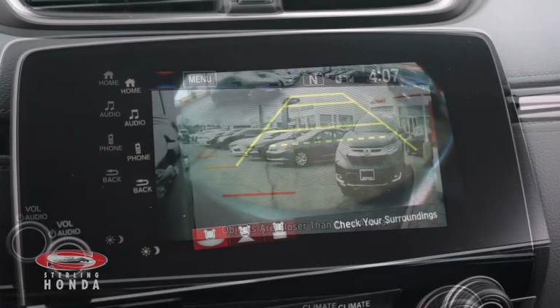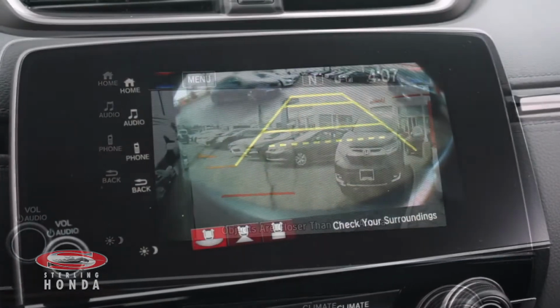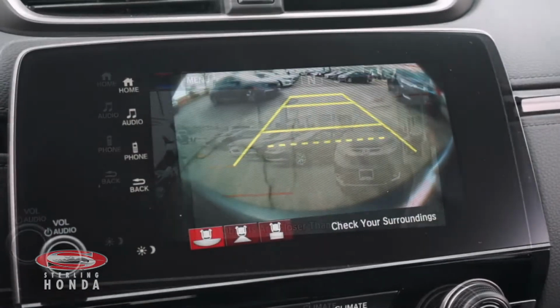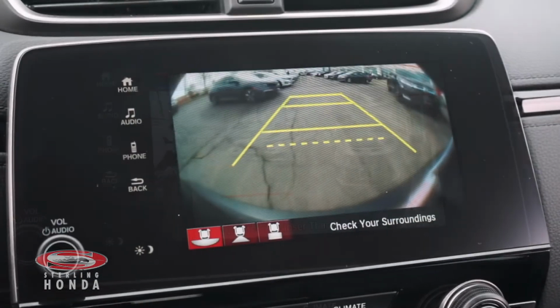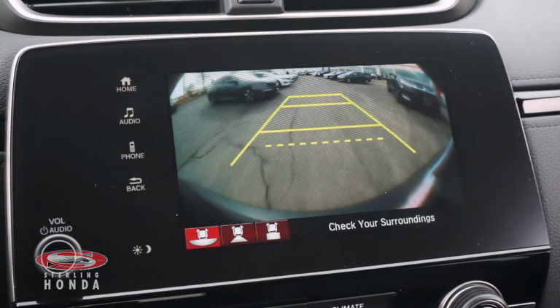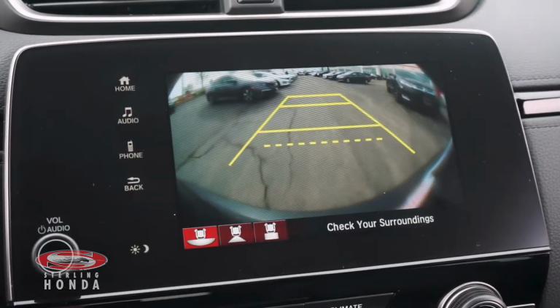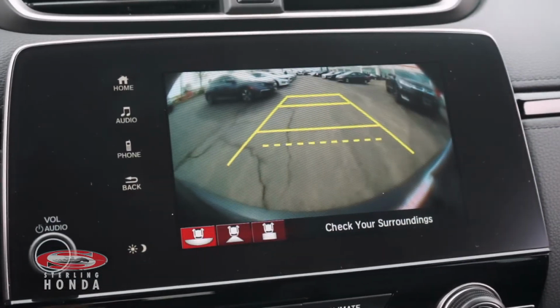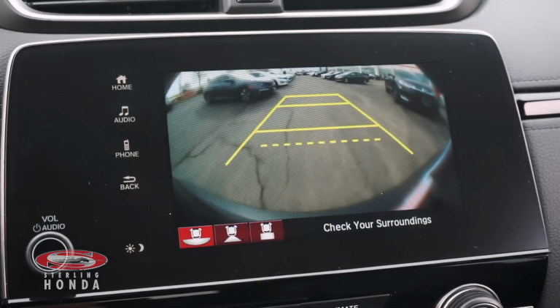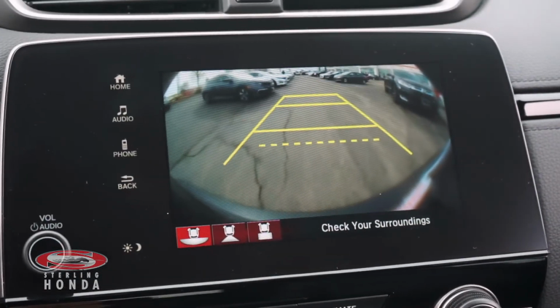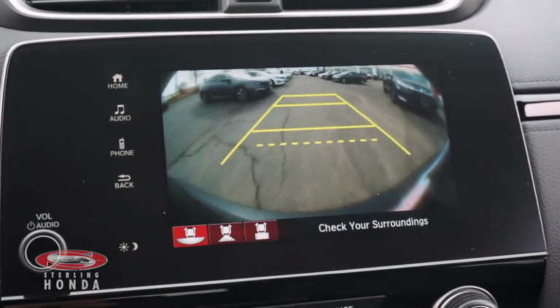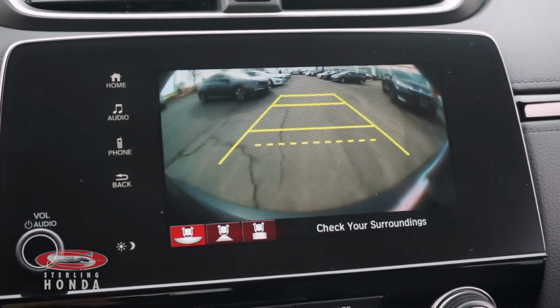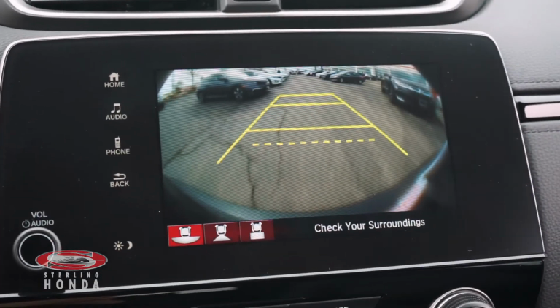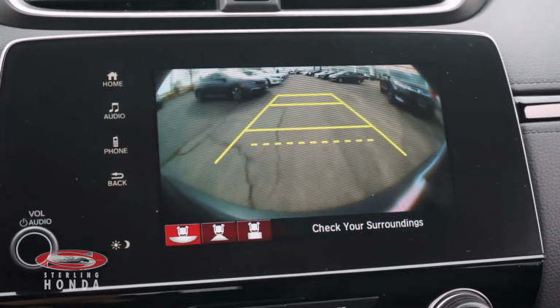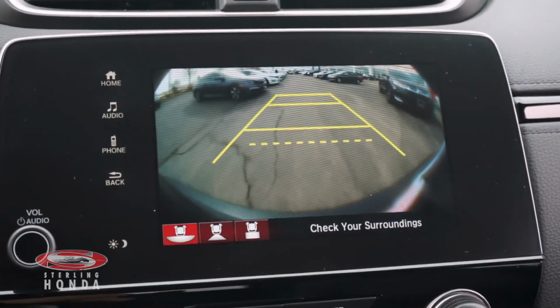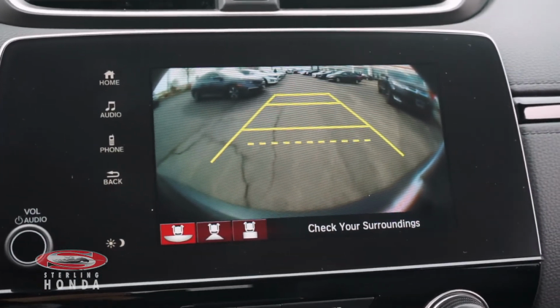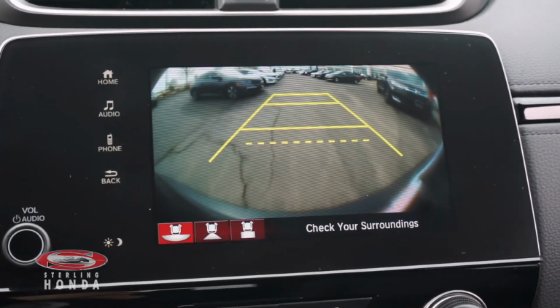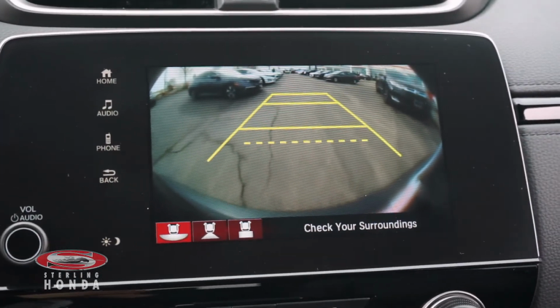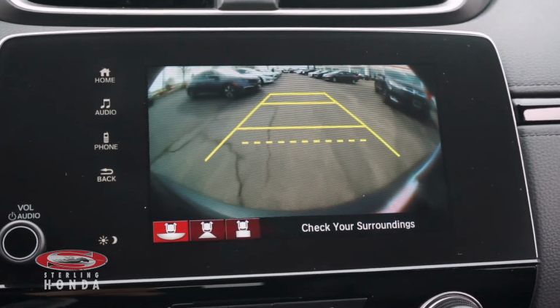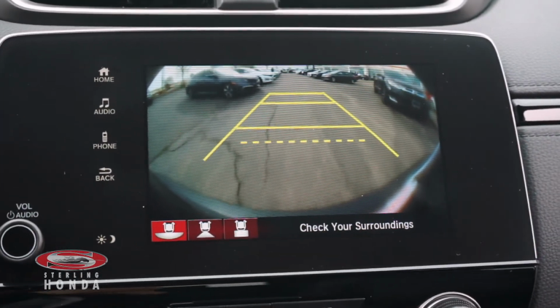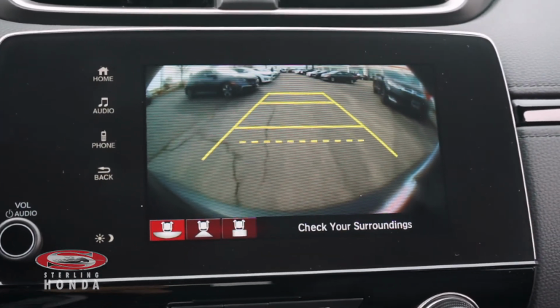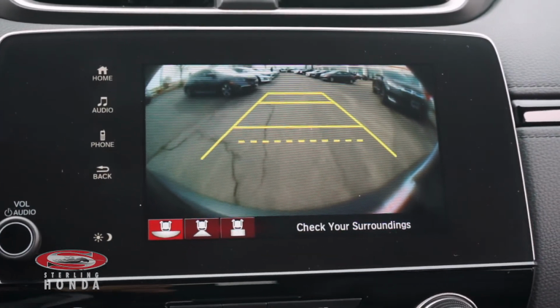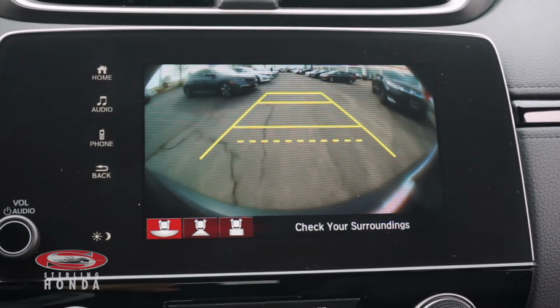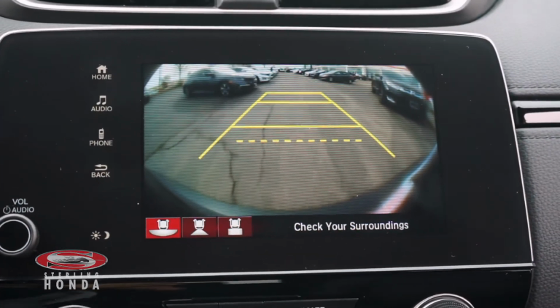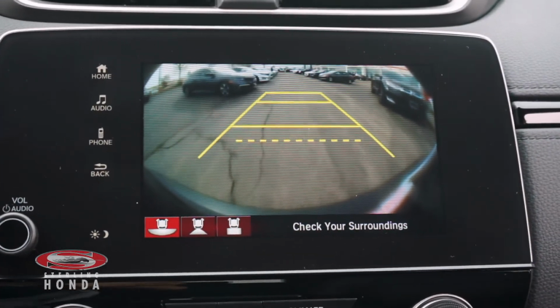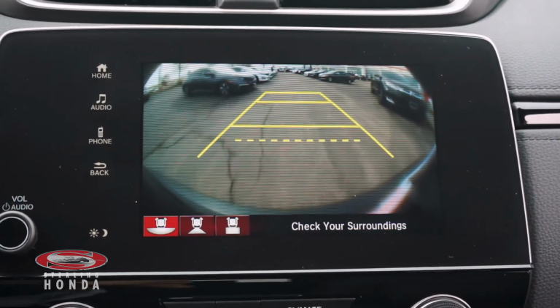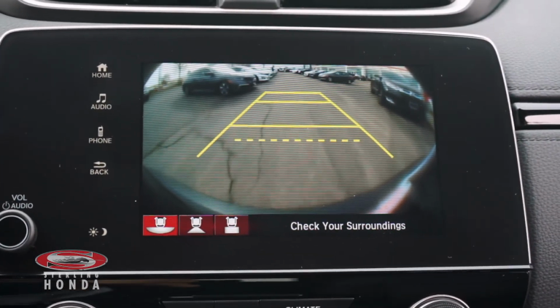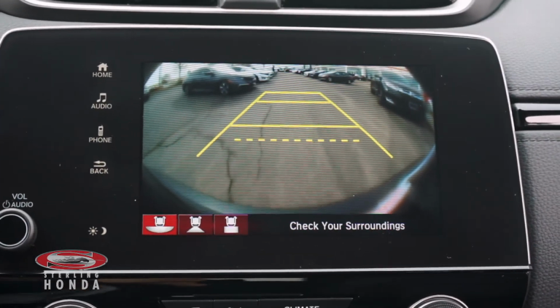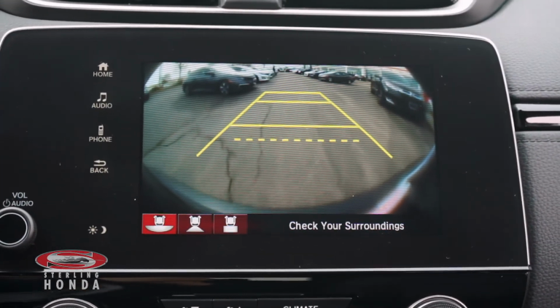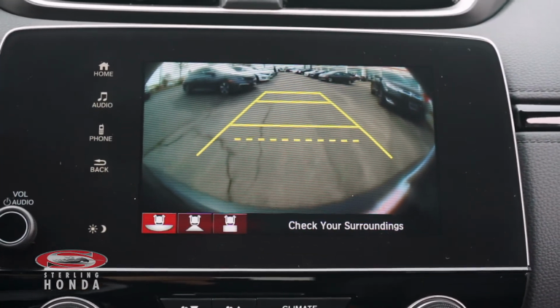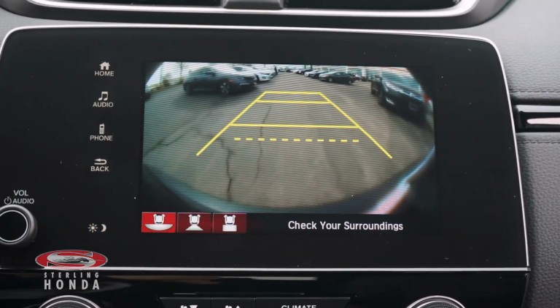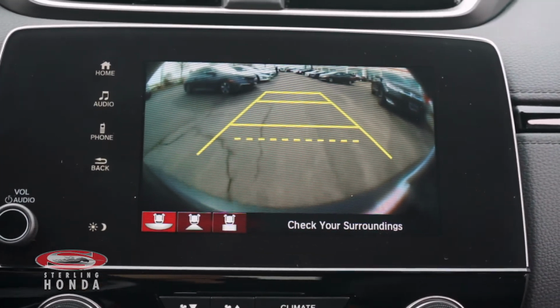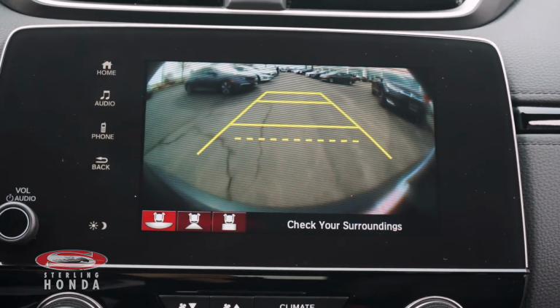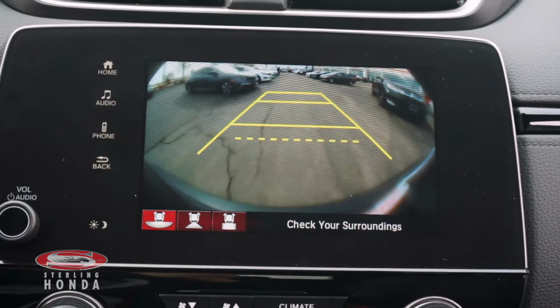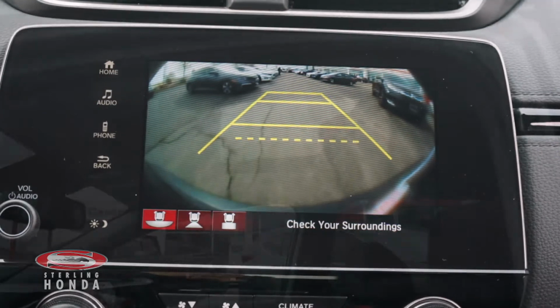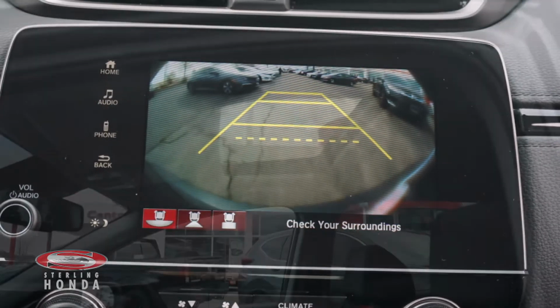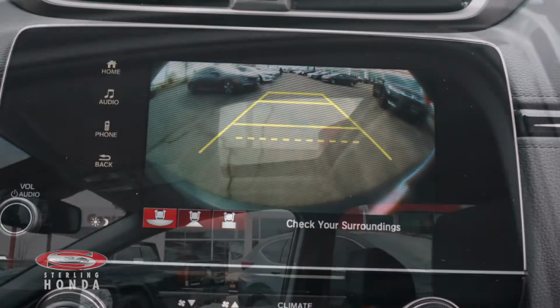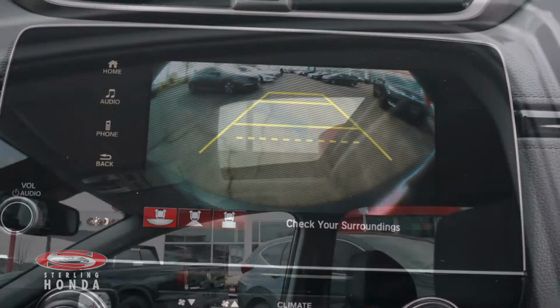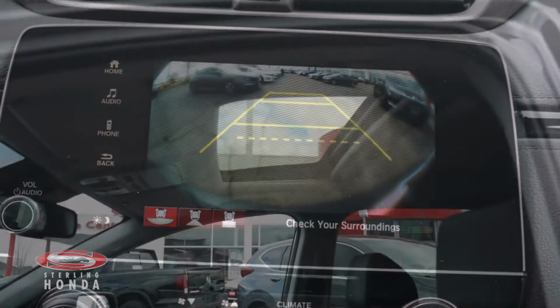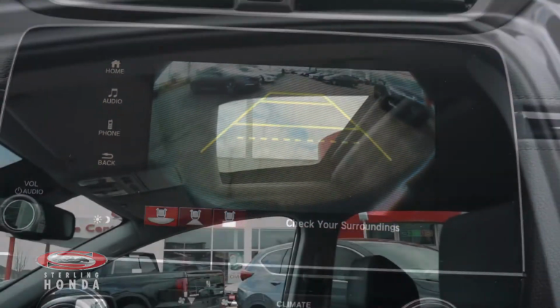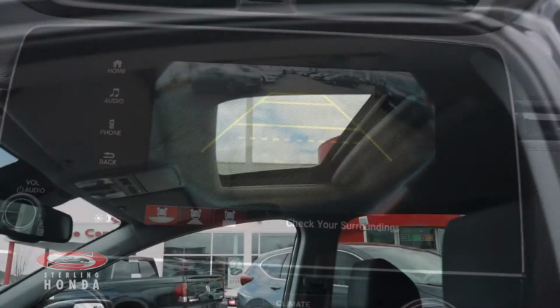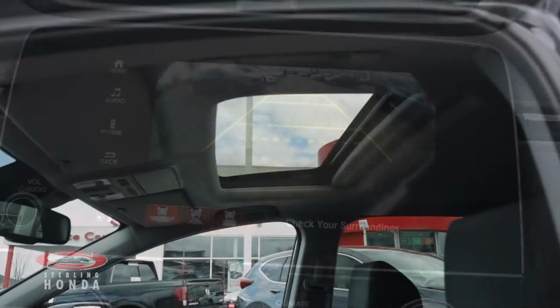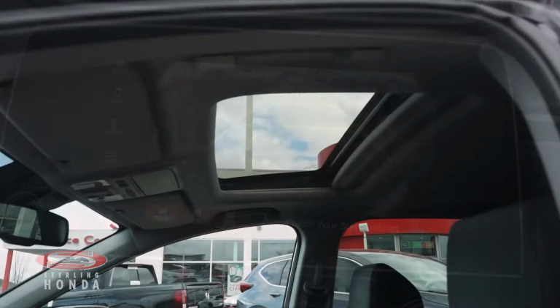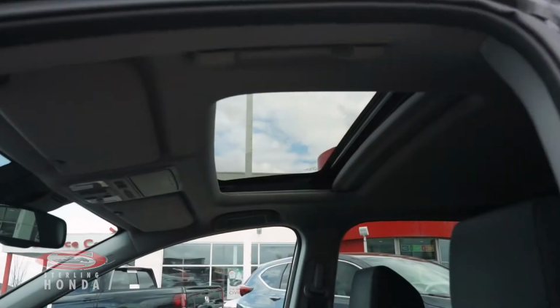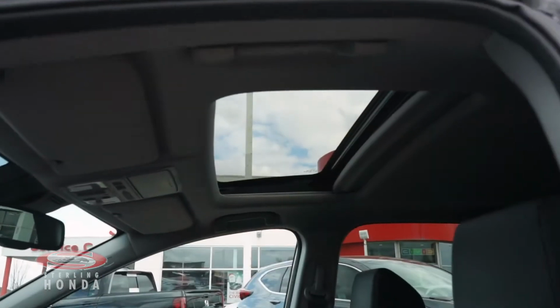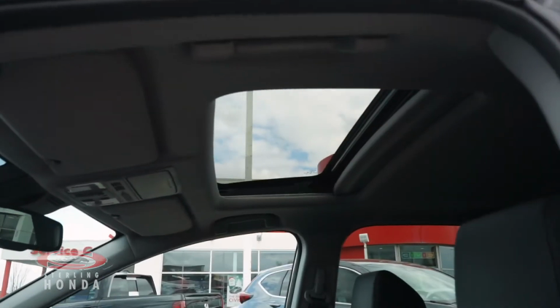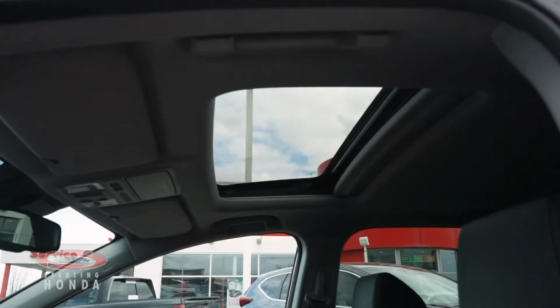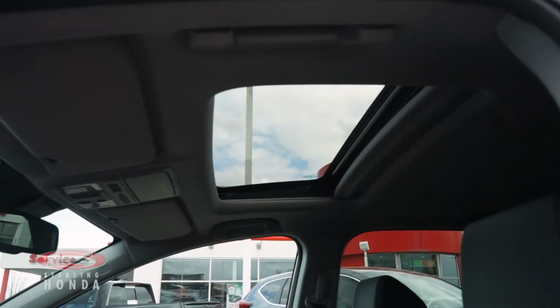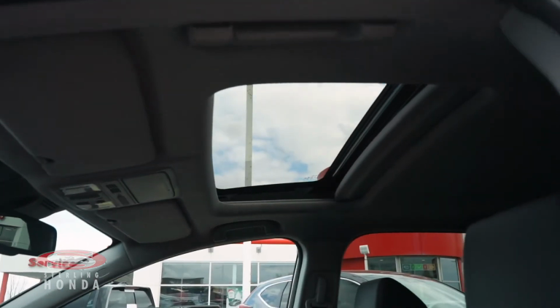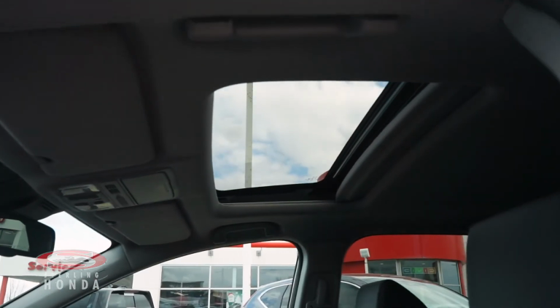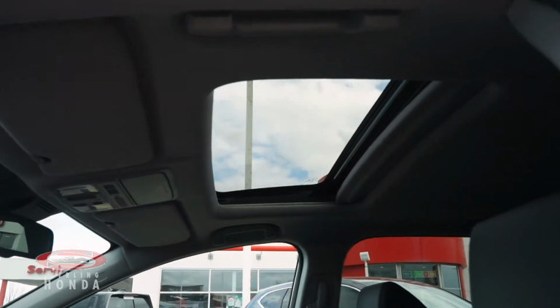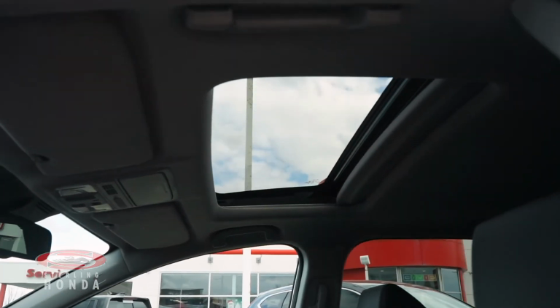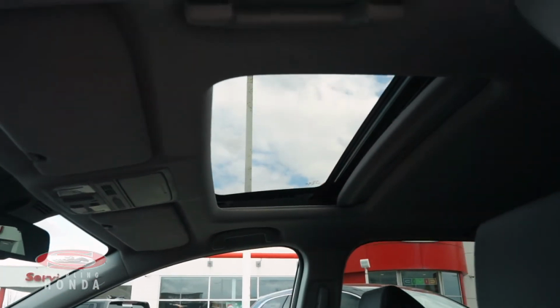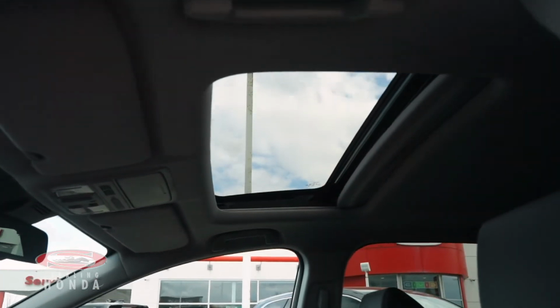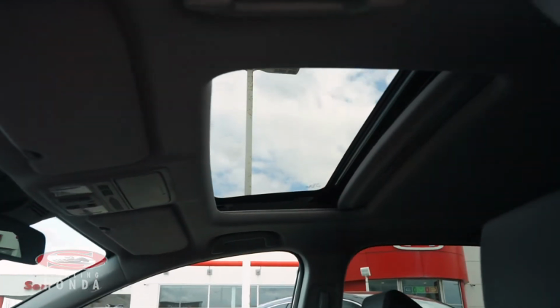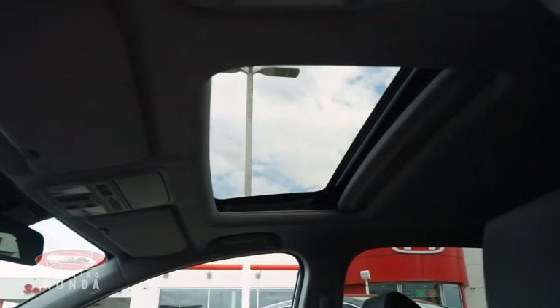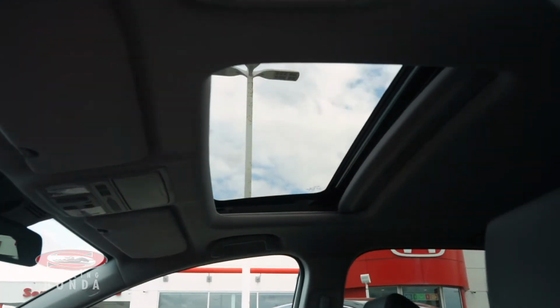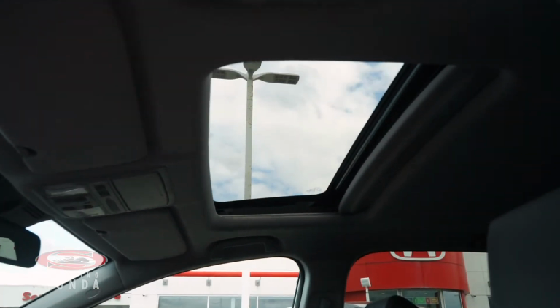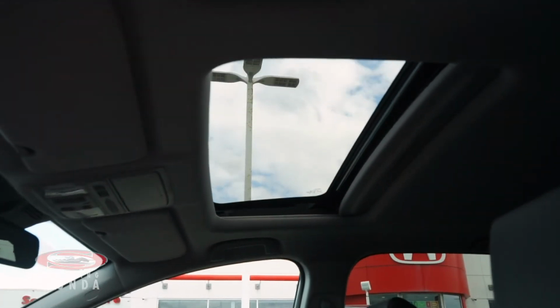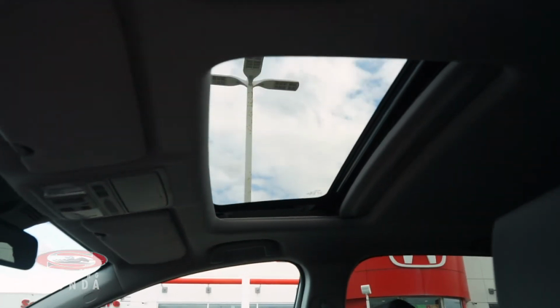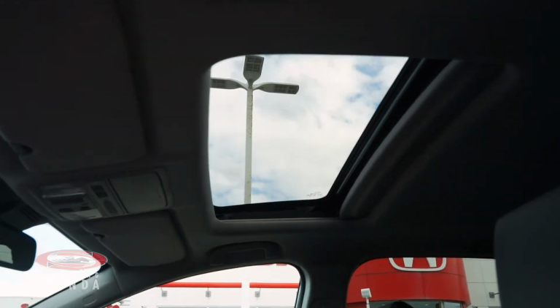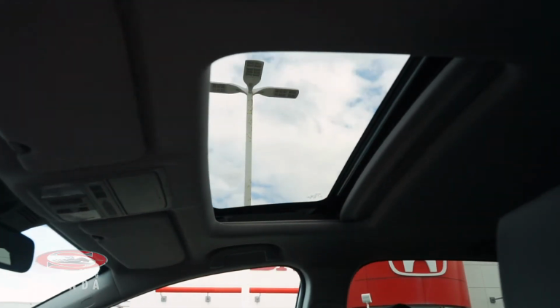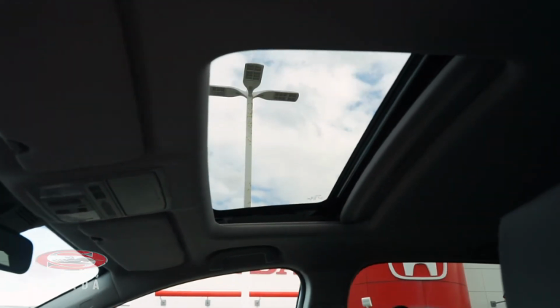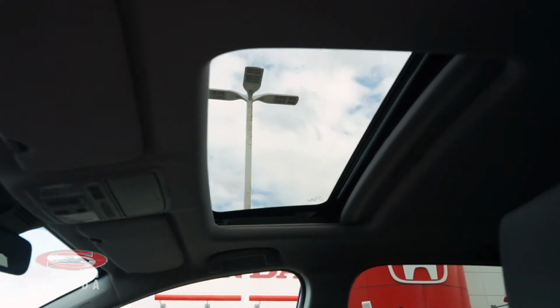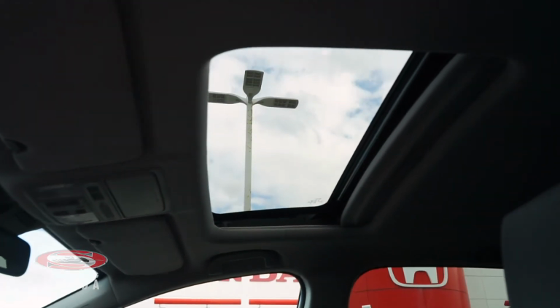A multi-angle reverse camera with assistive guidelines, and a sunroof for more natural lighting and fresh air.